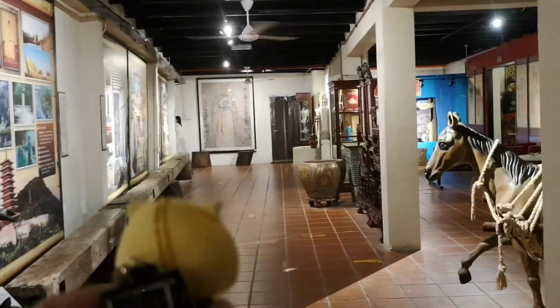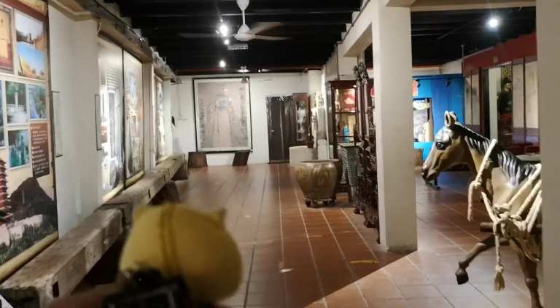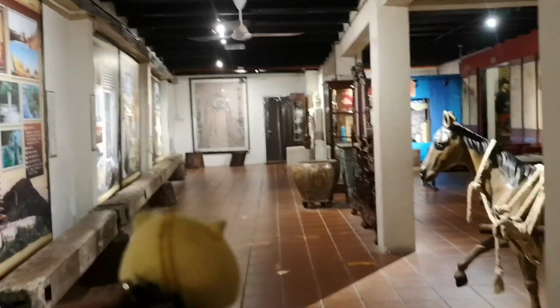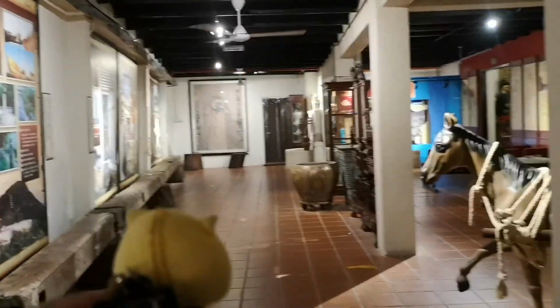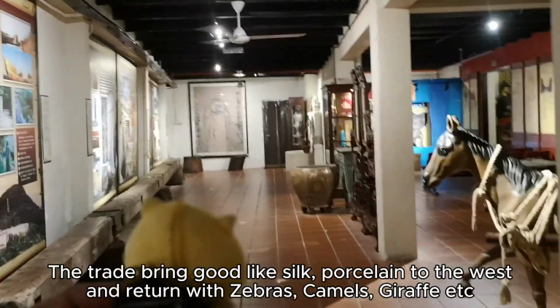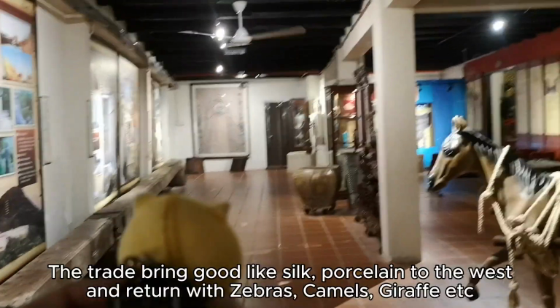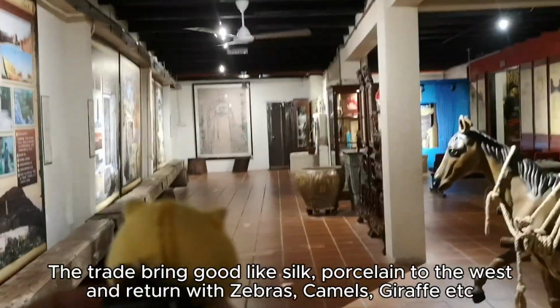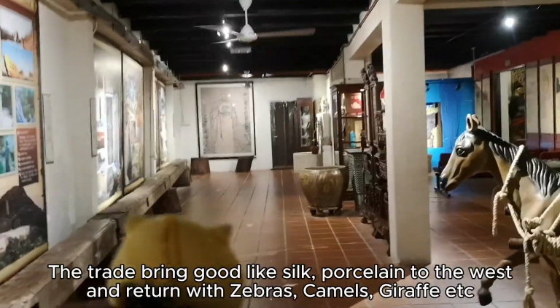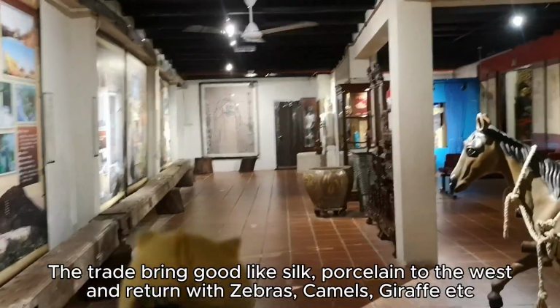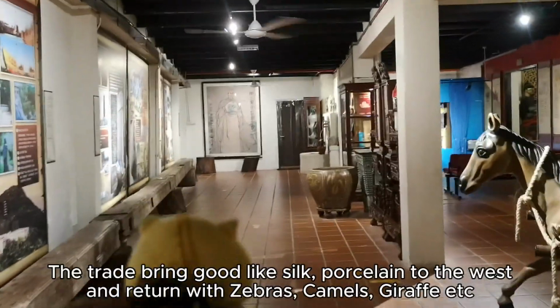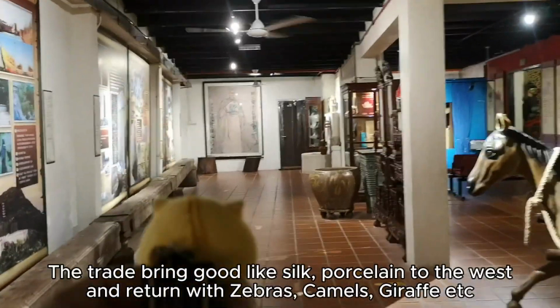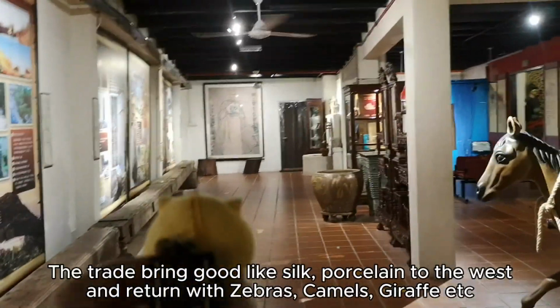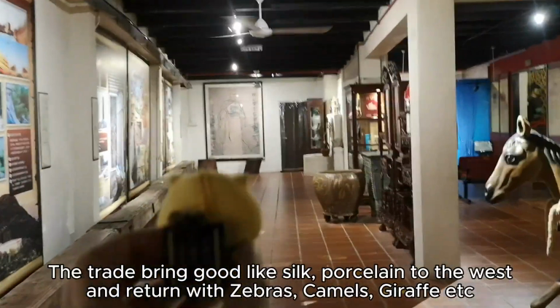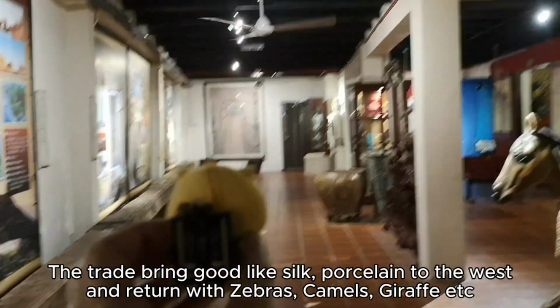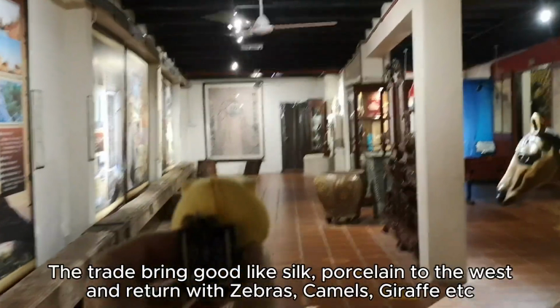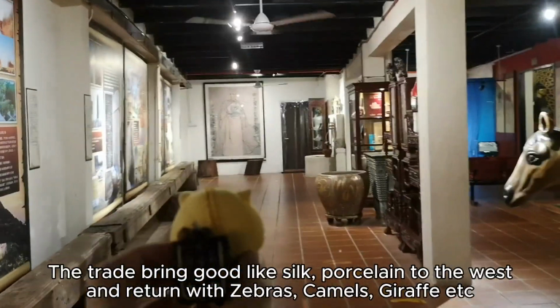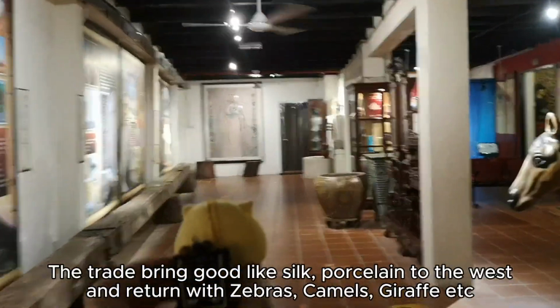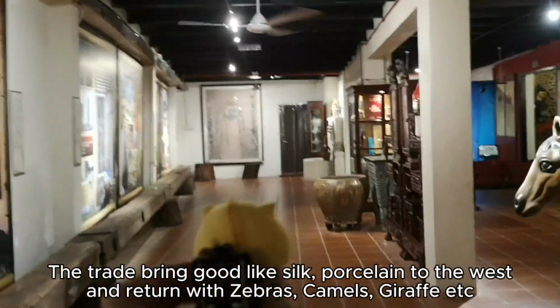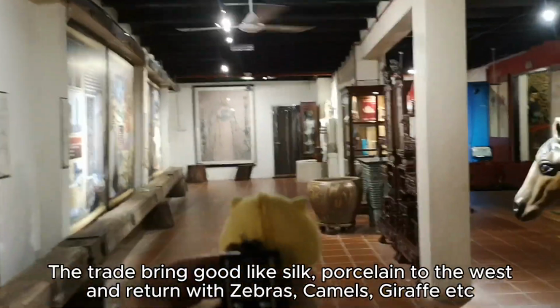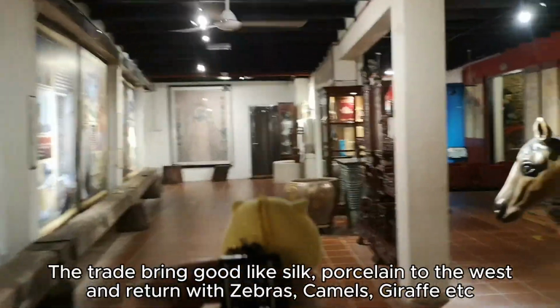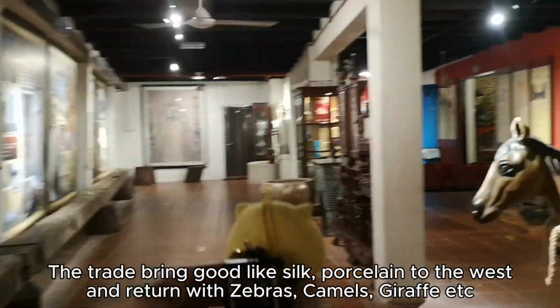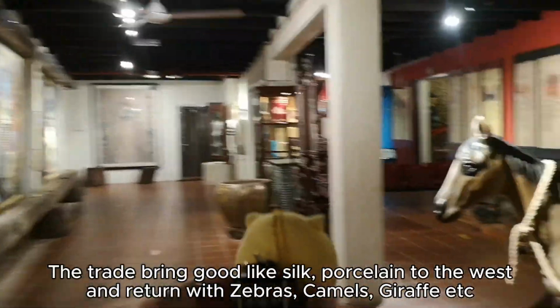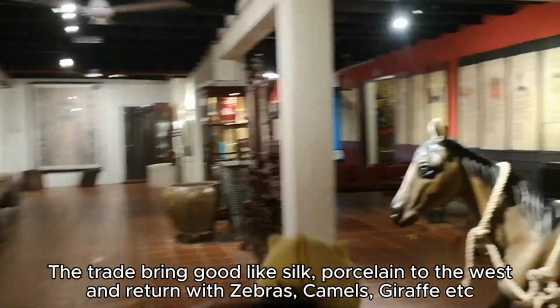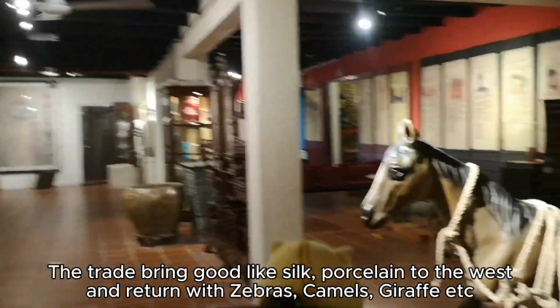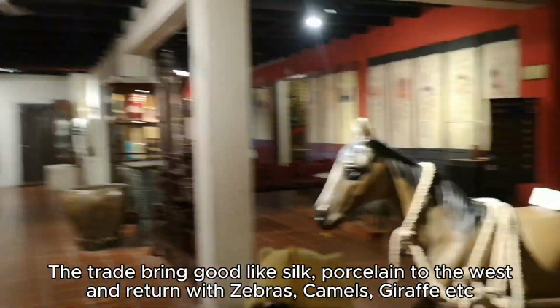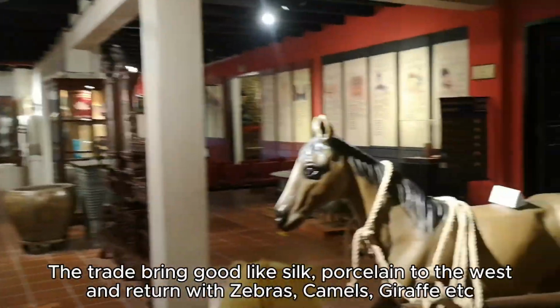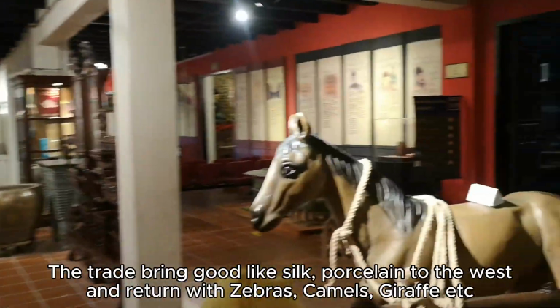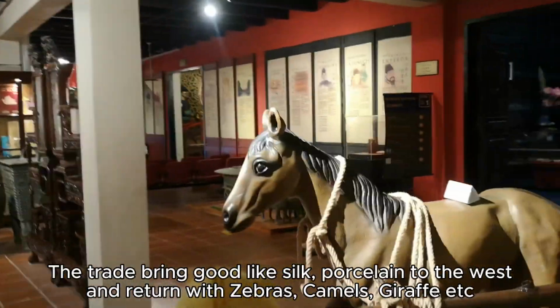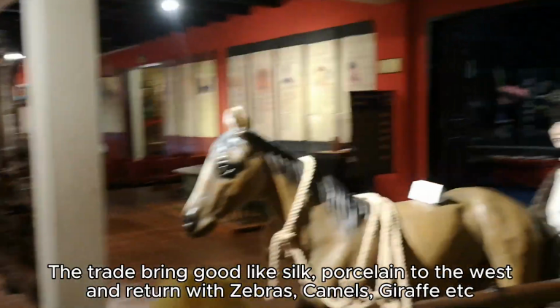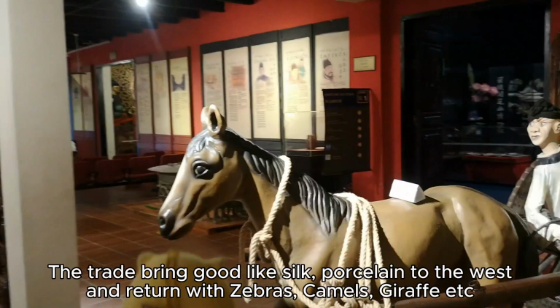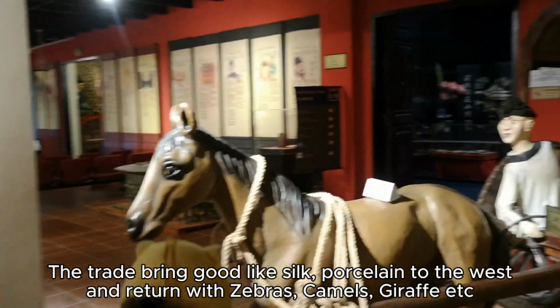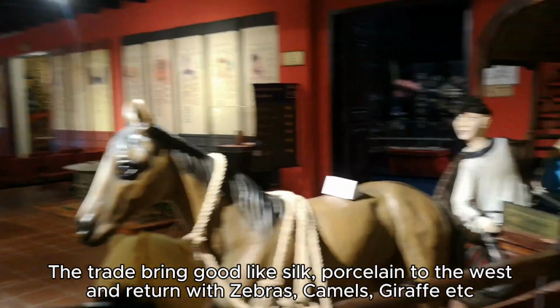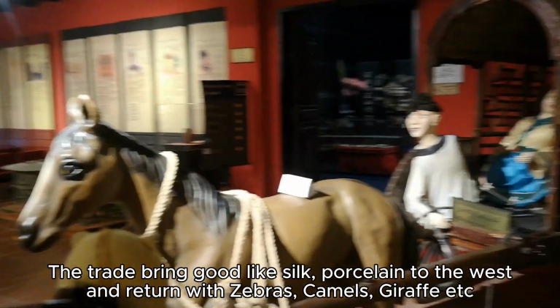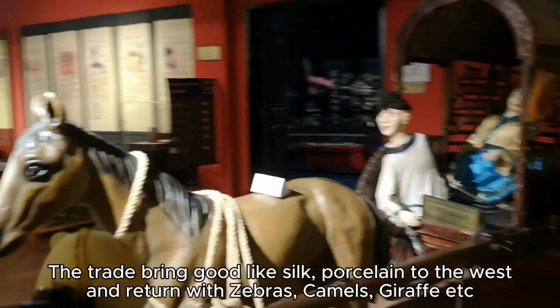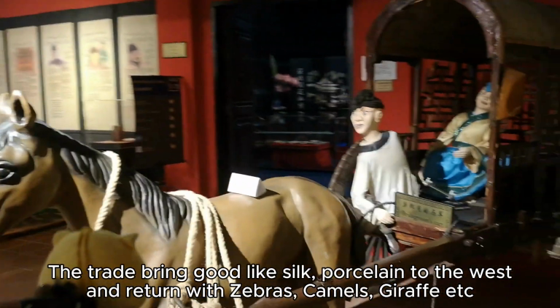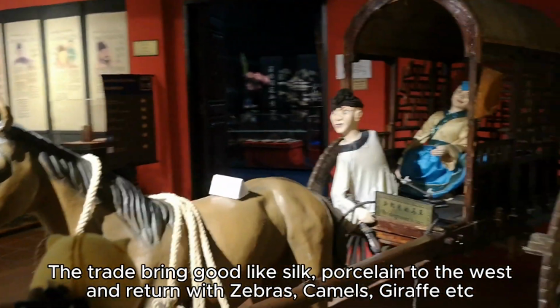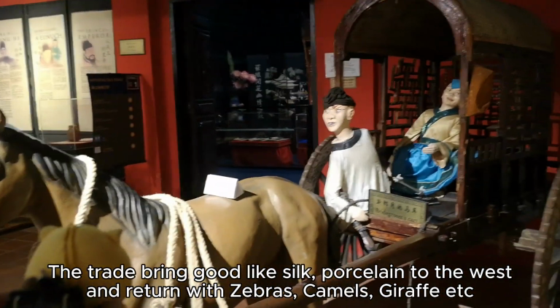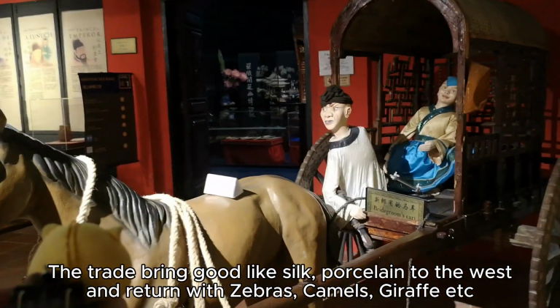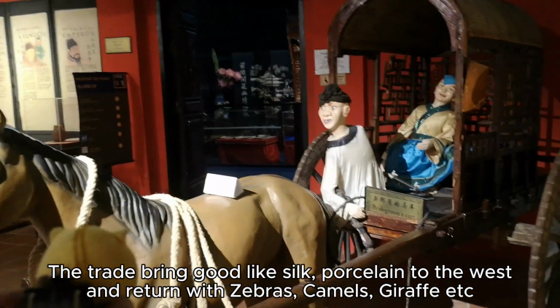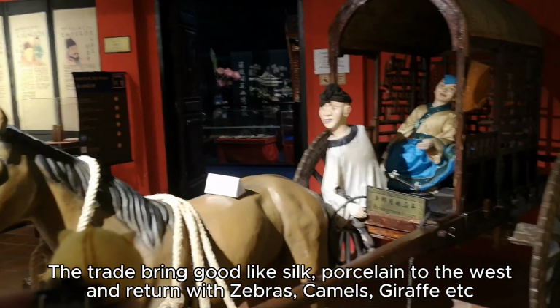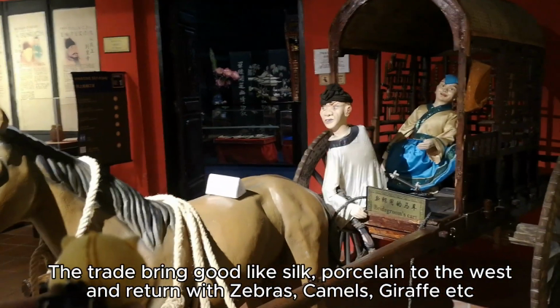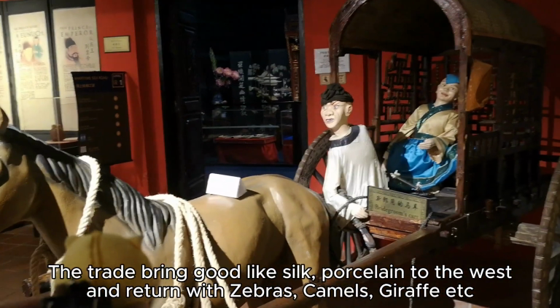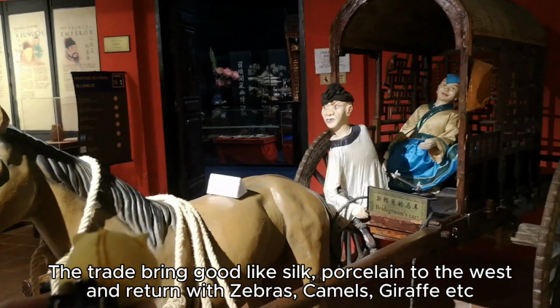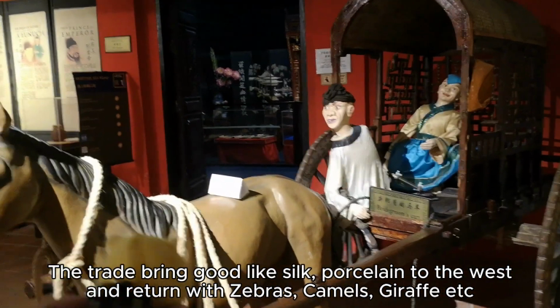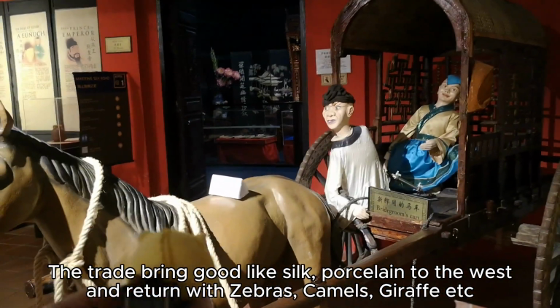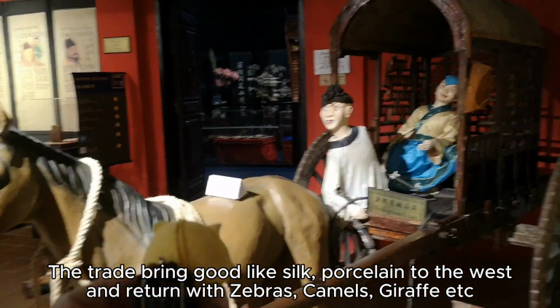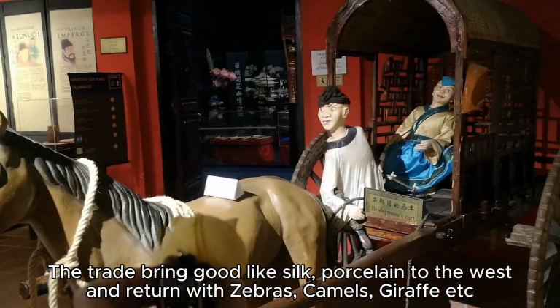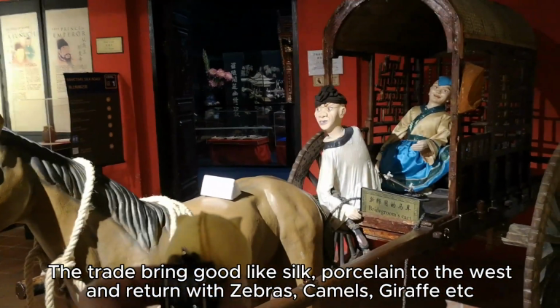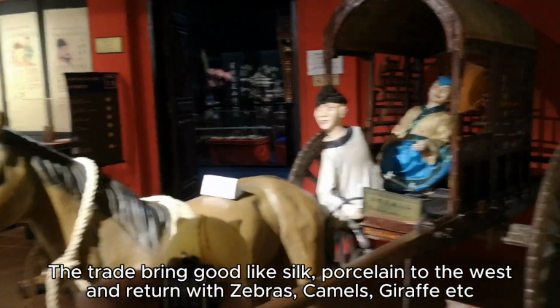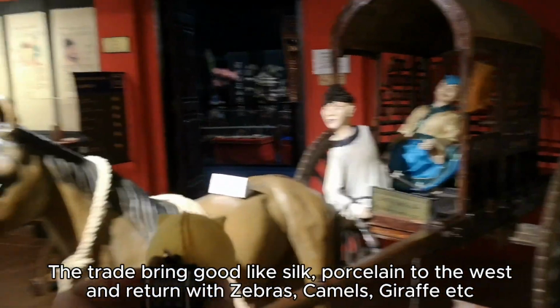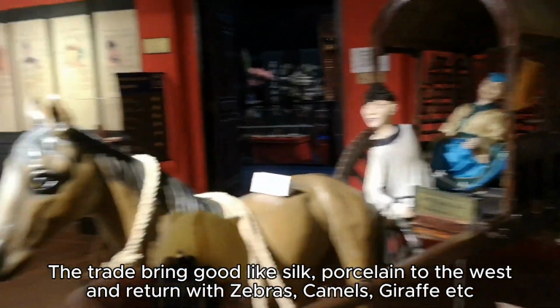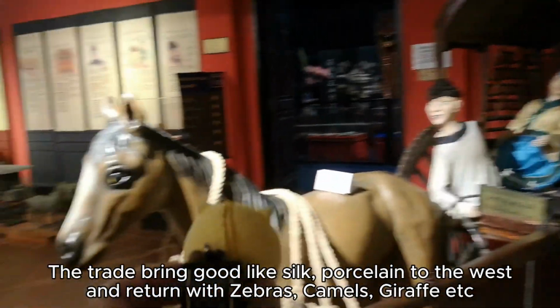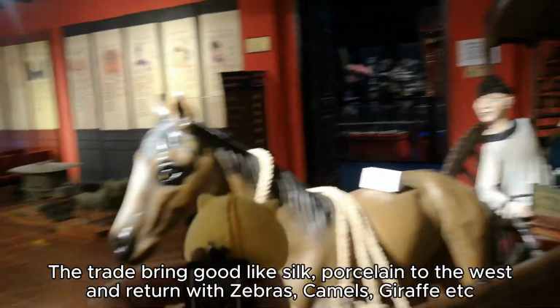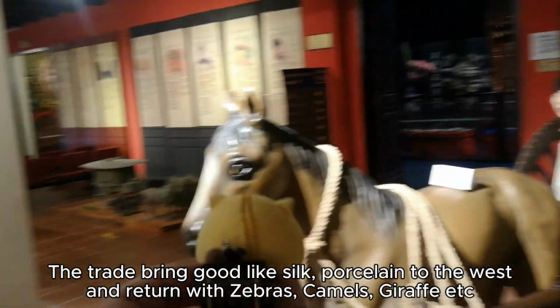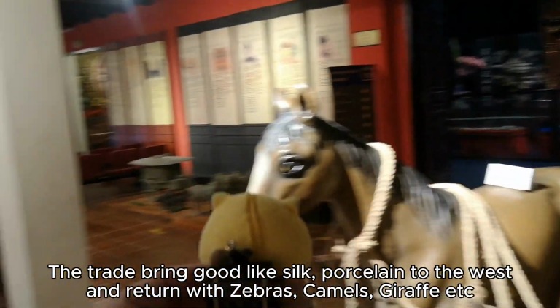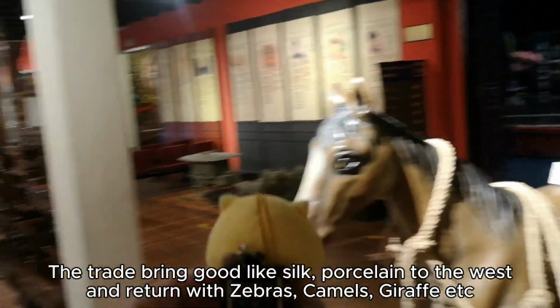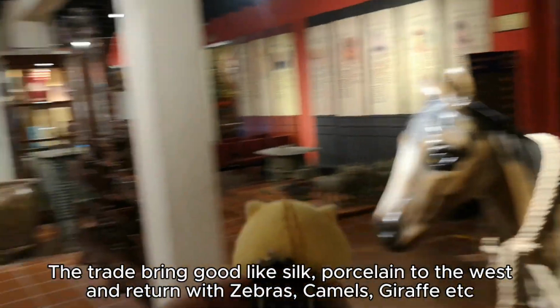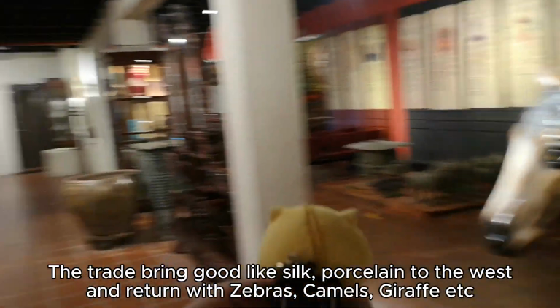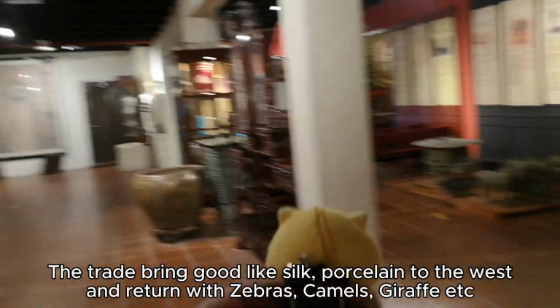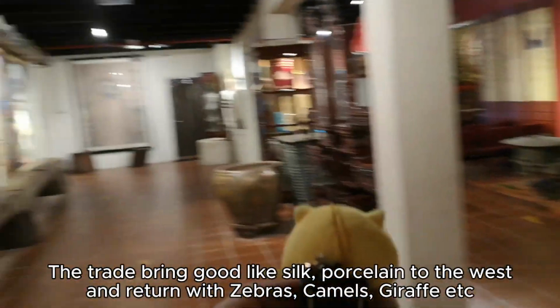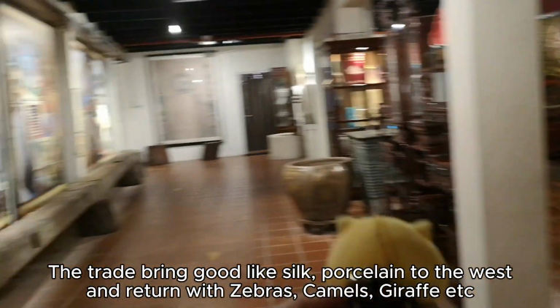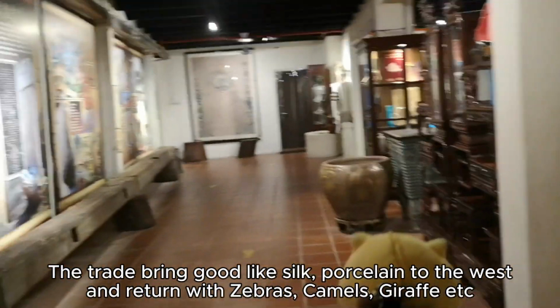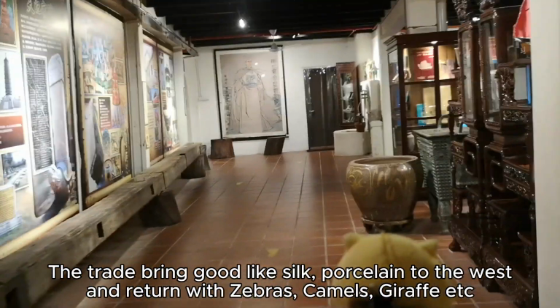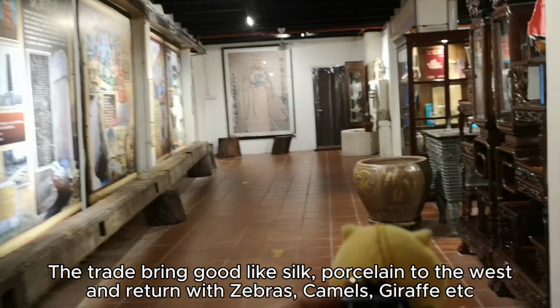The trade brought goods like silk and porcelain to the west, and returned with zebras, camels, giraffes, and more.